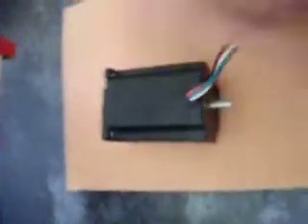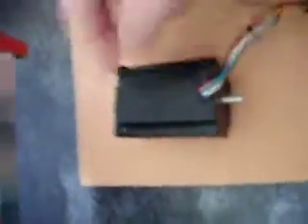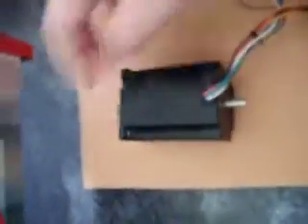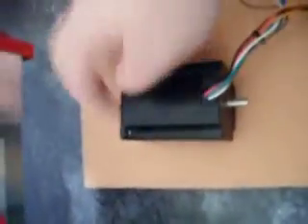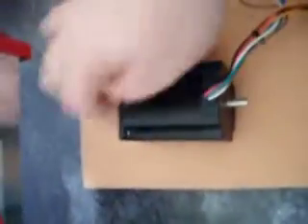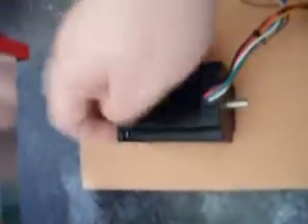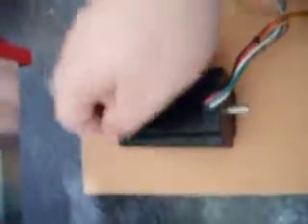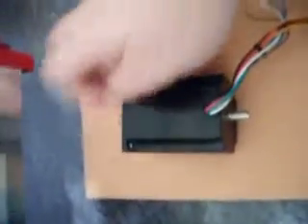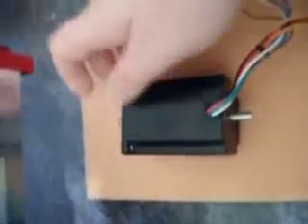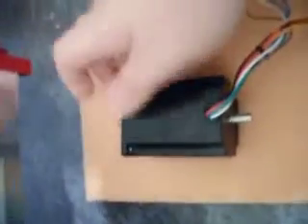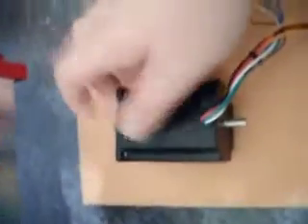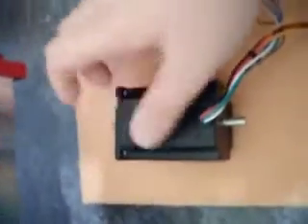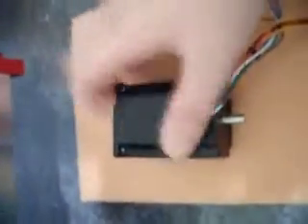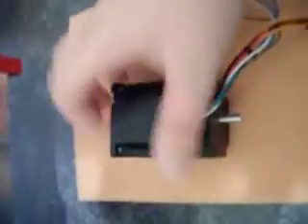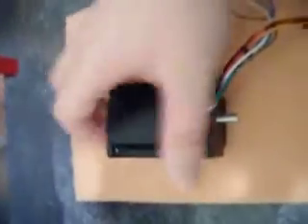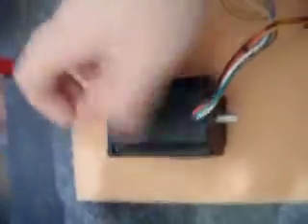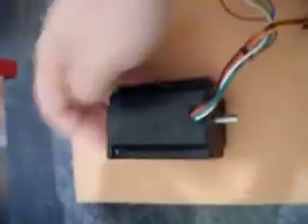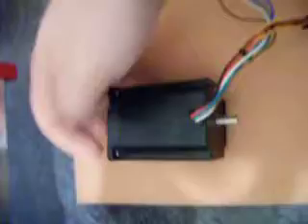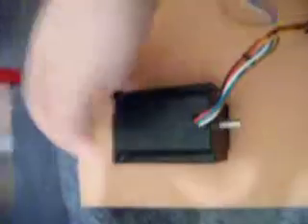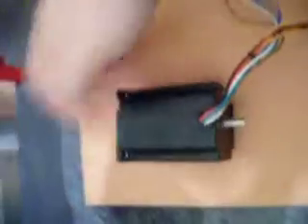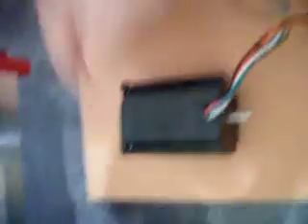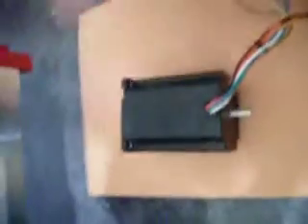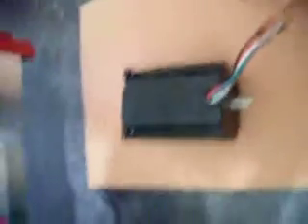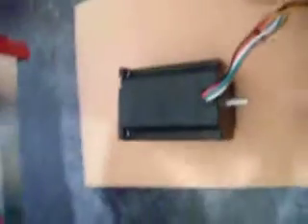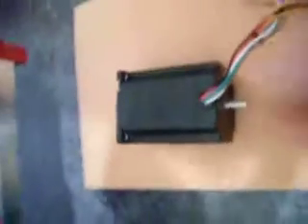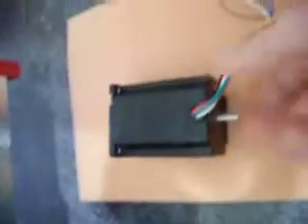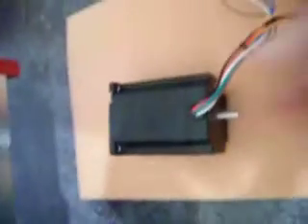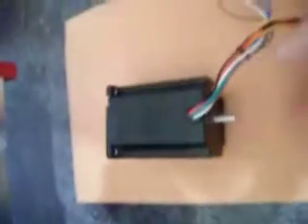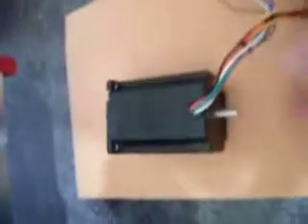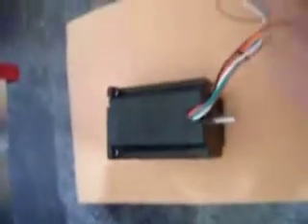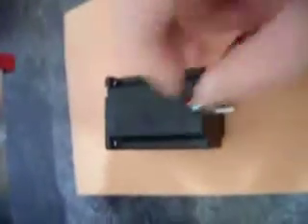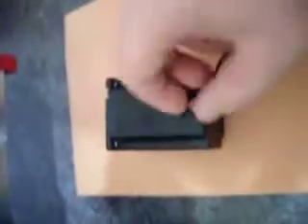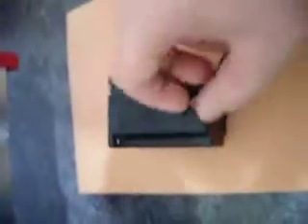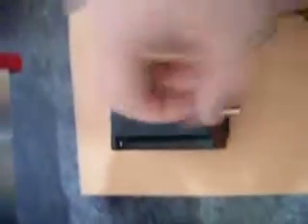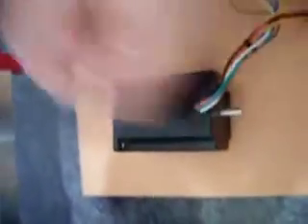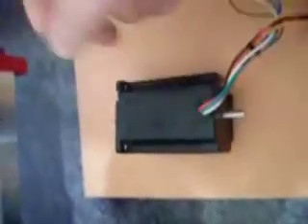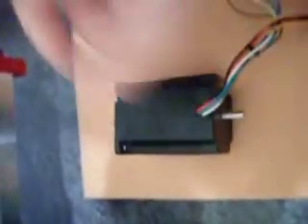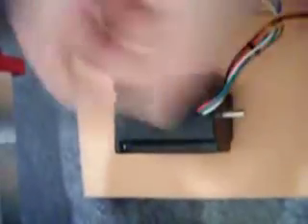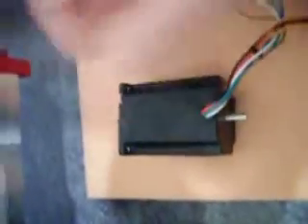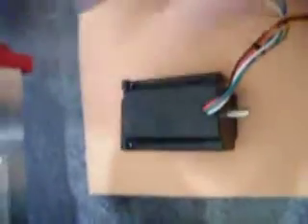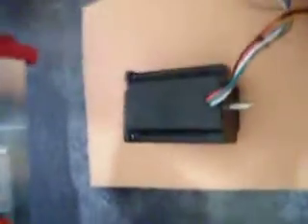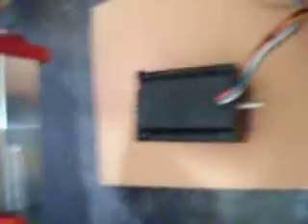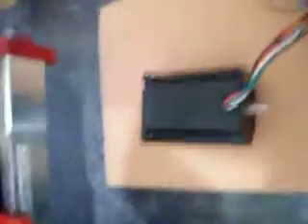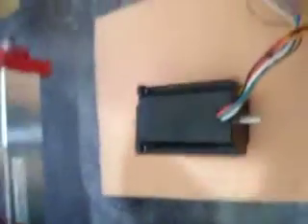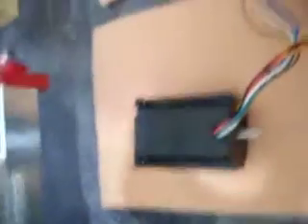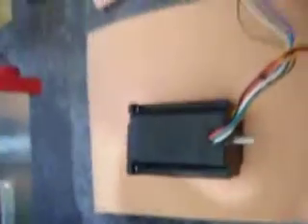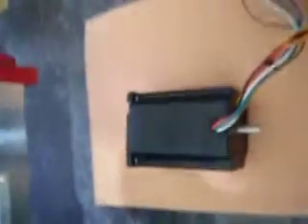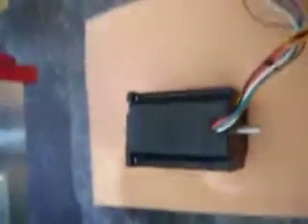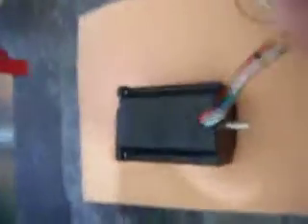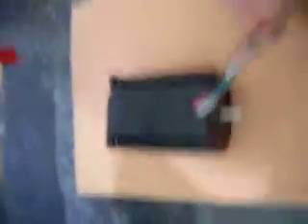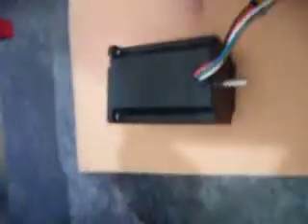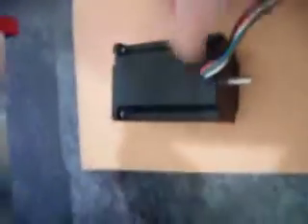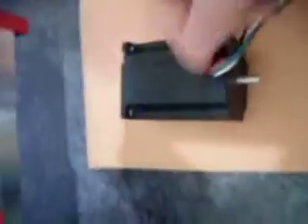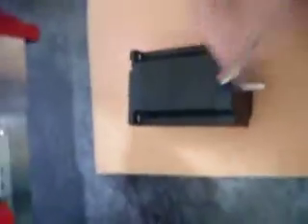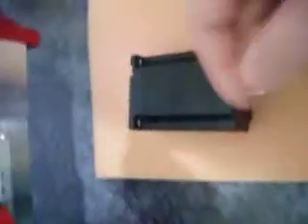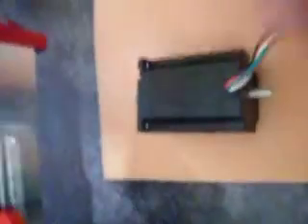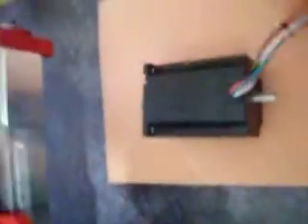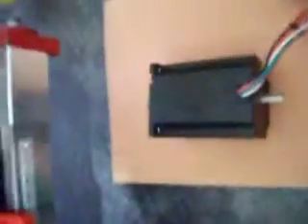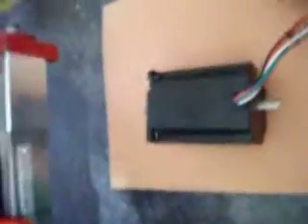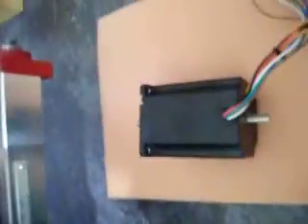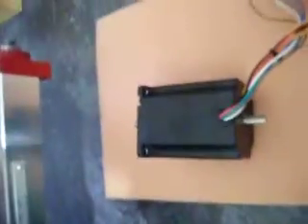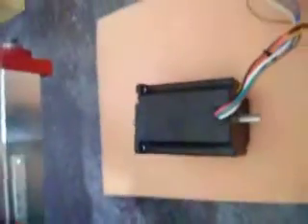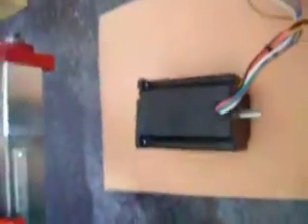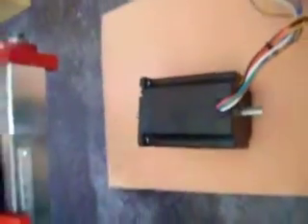Either that or unscrew the front and slide it off and take it out. It's probably easier just to cut it off though.